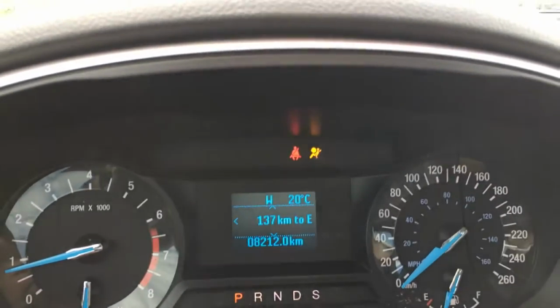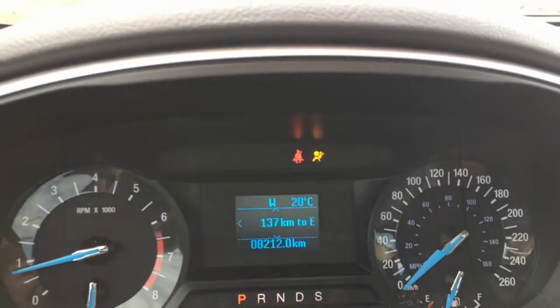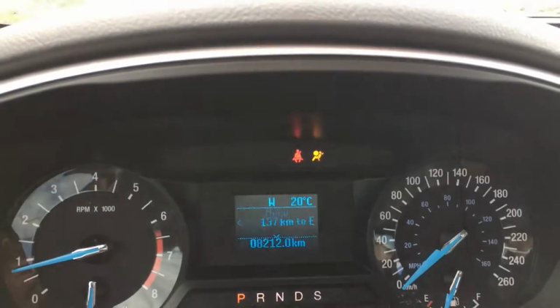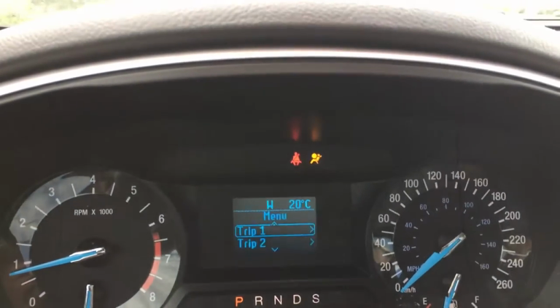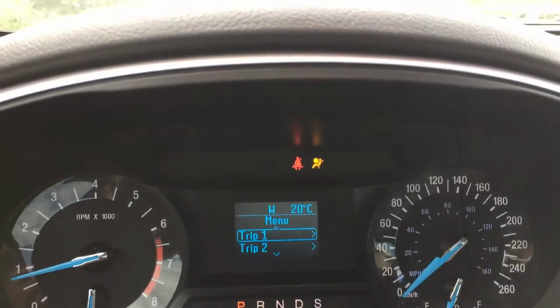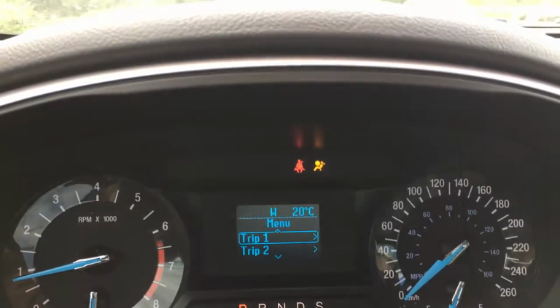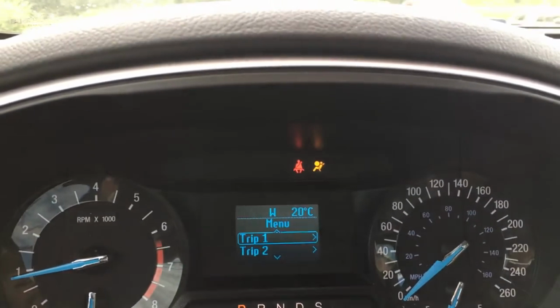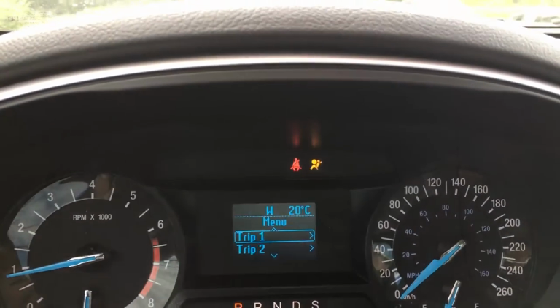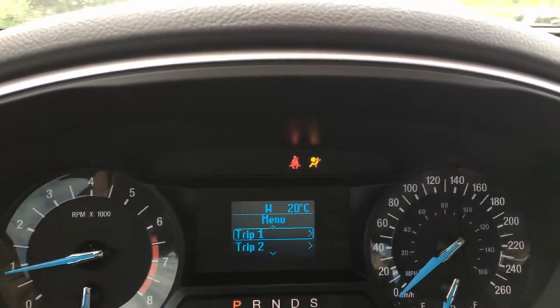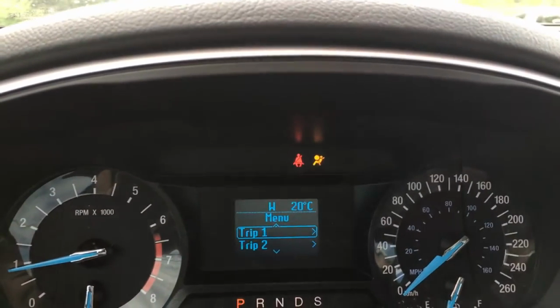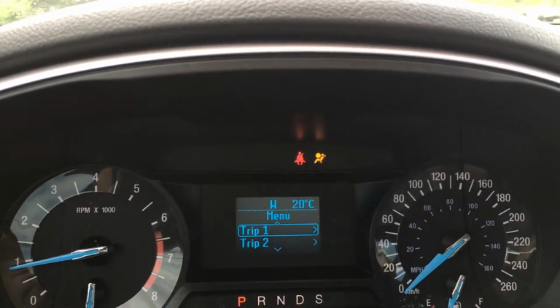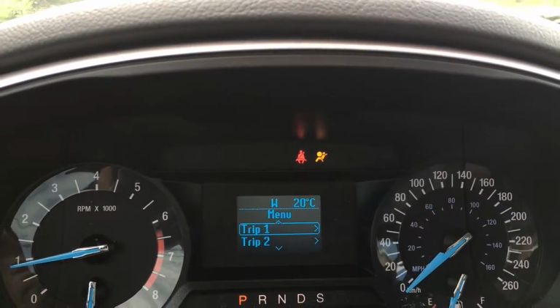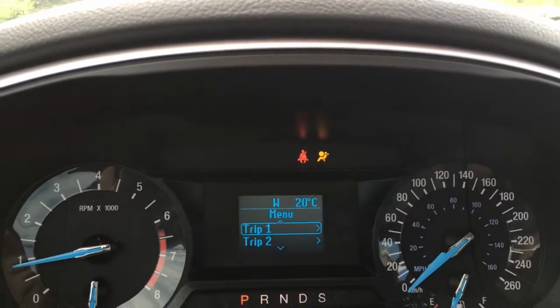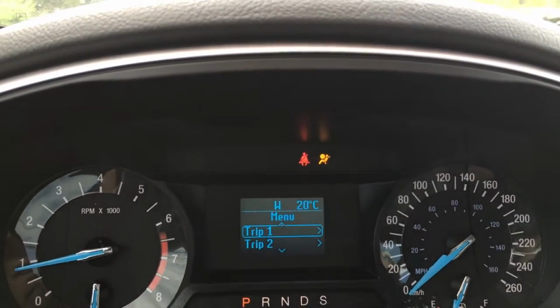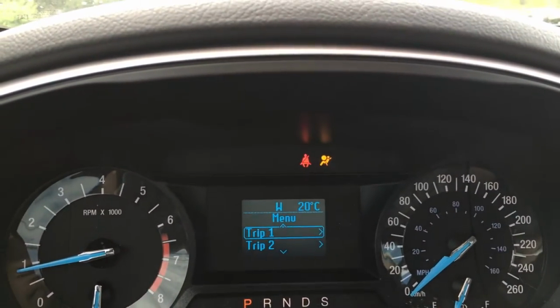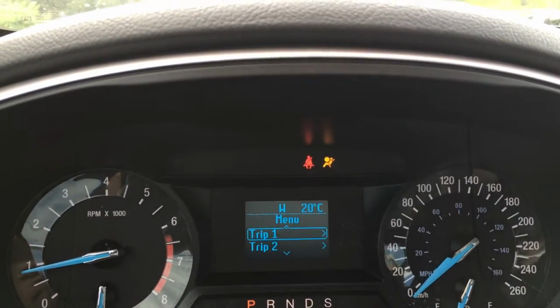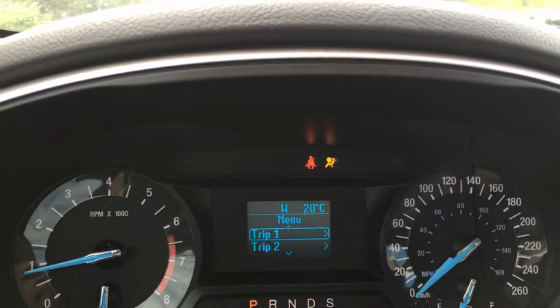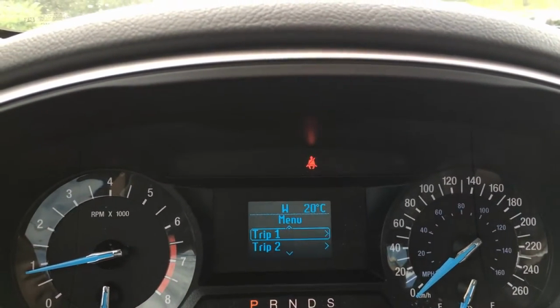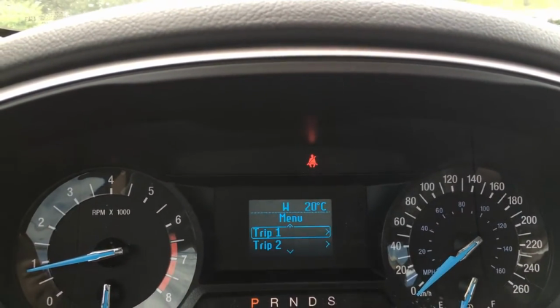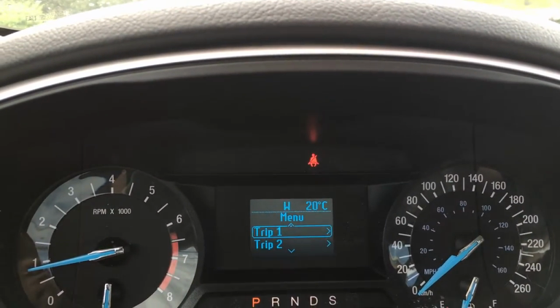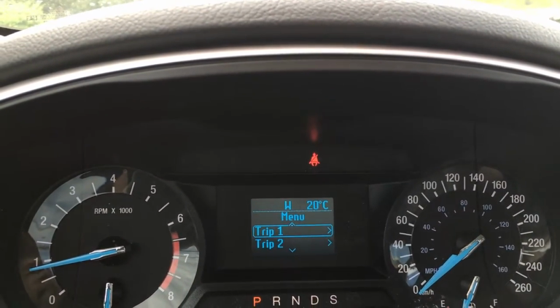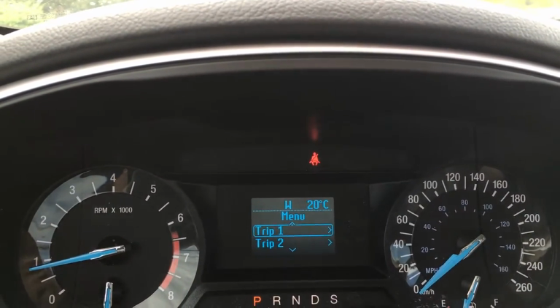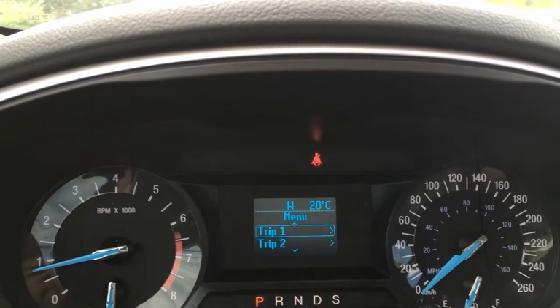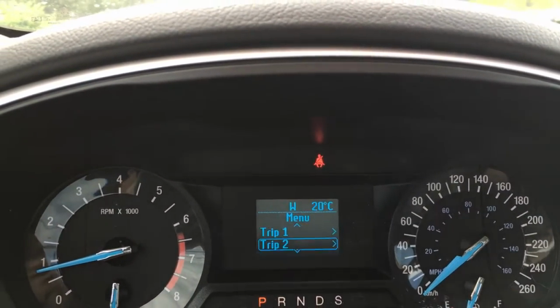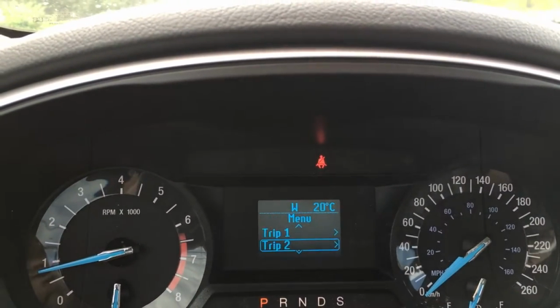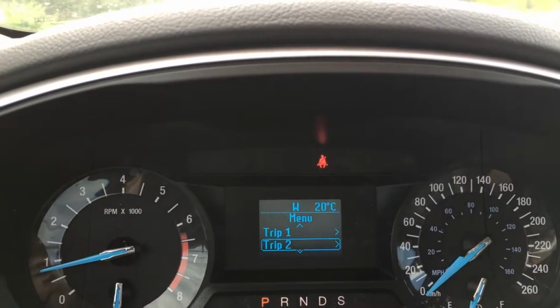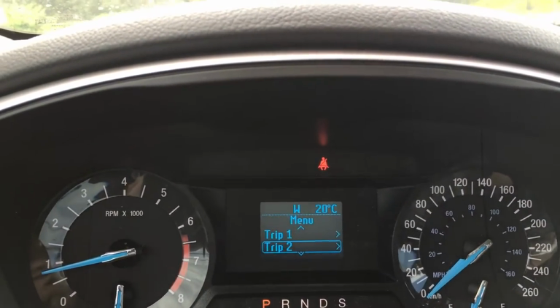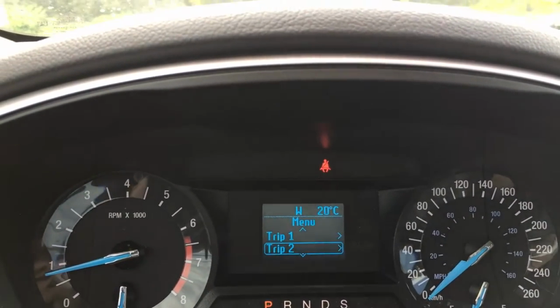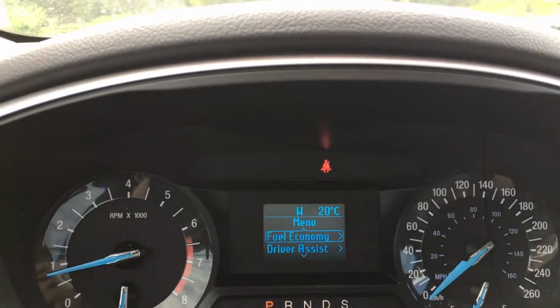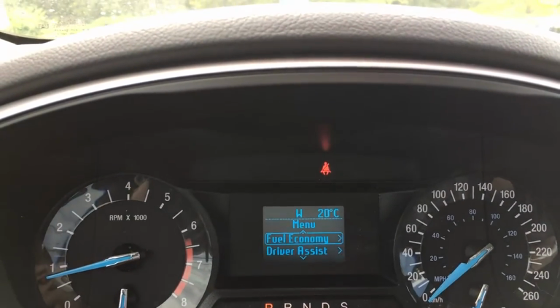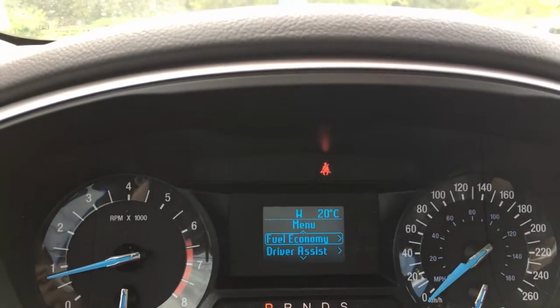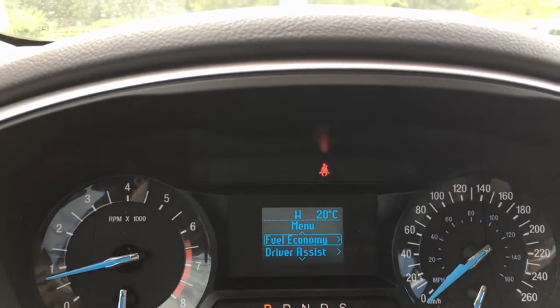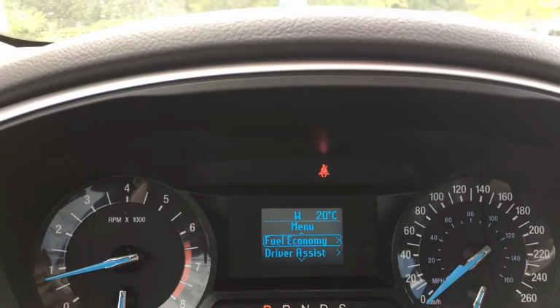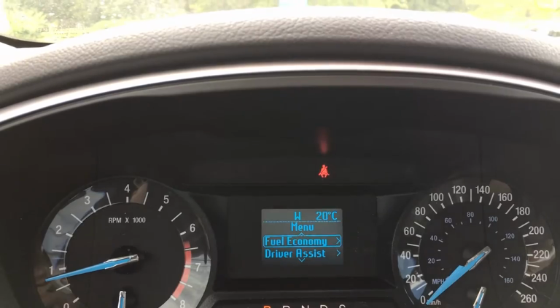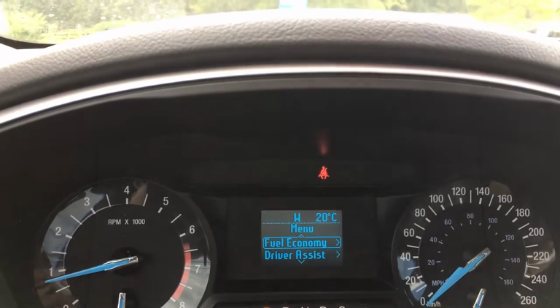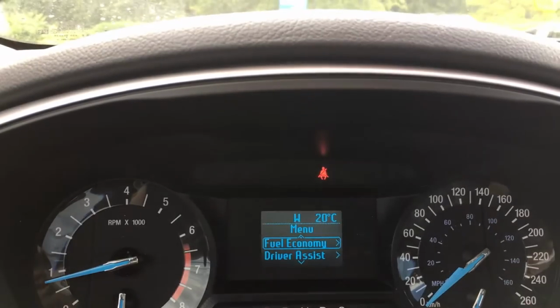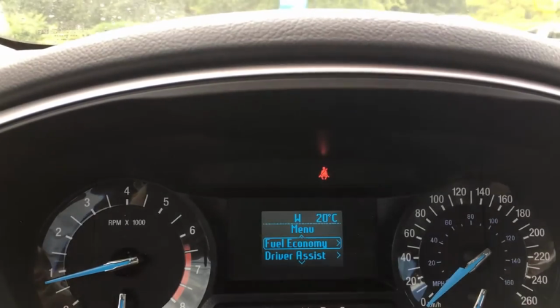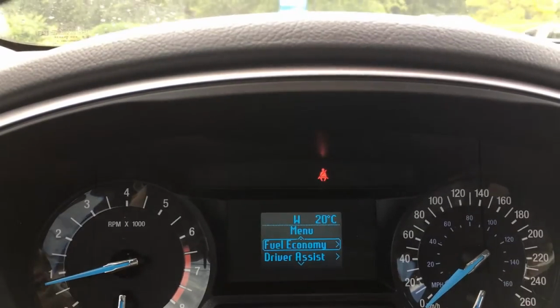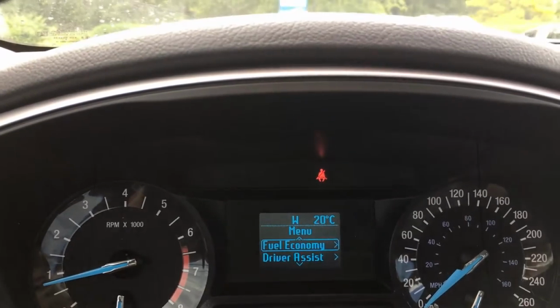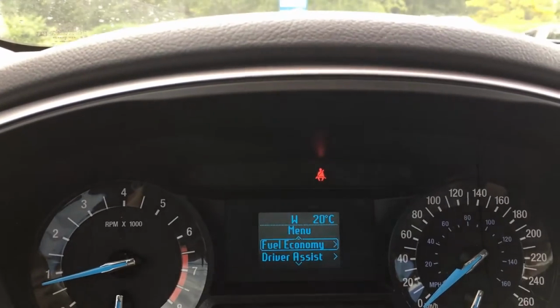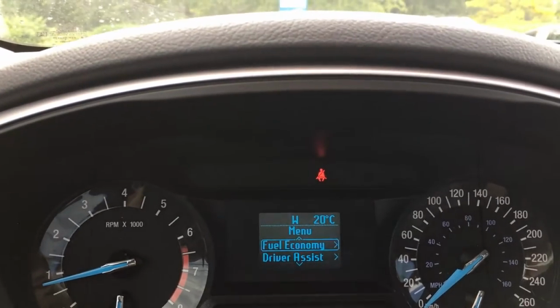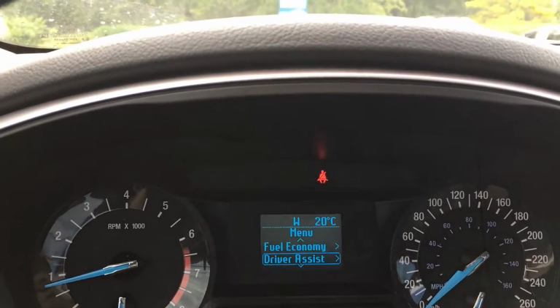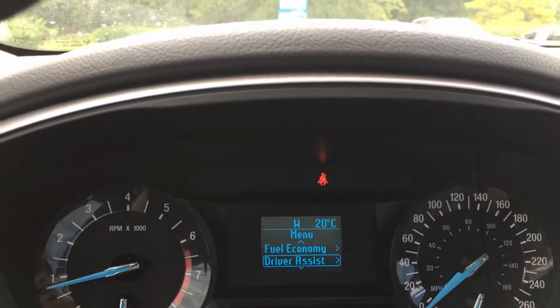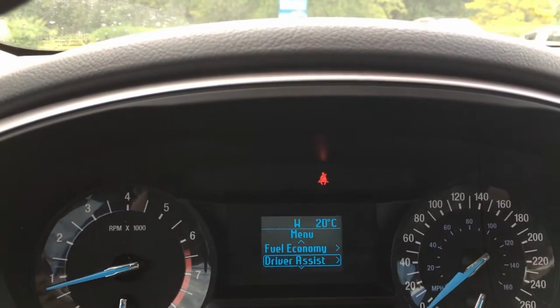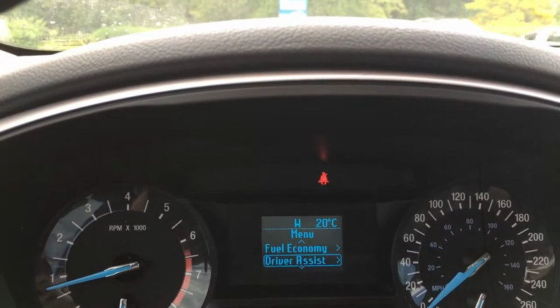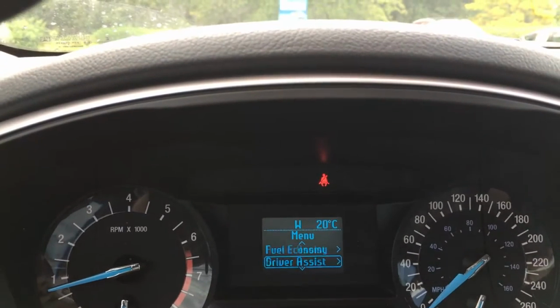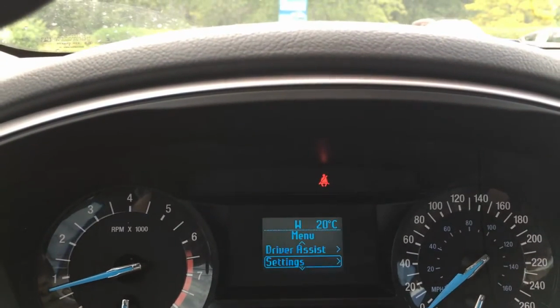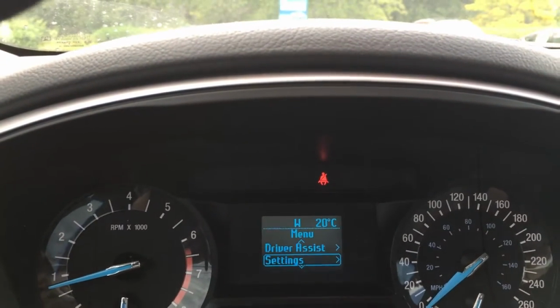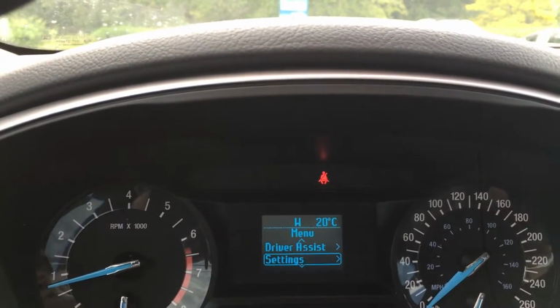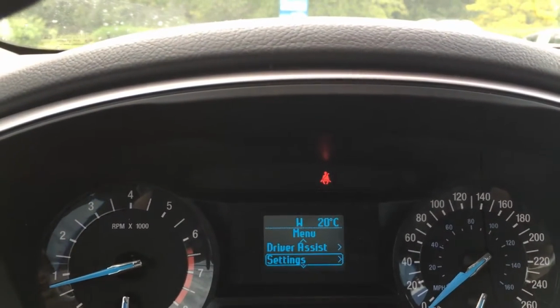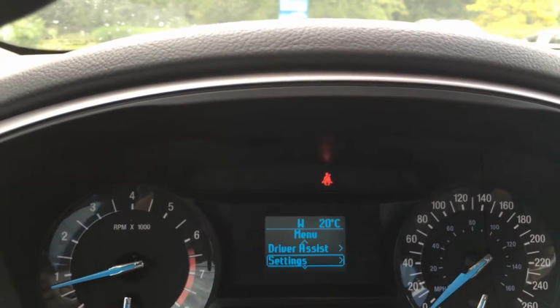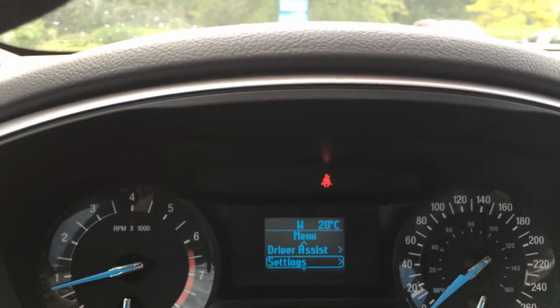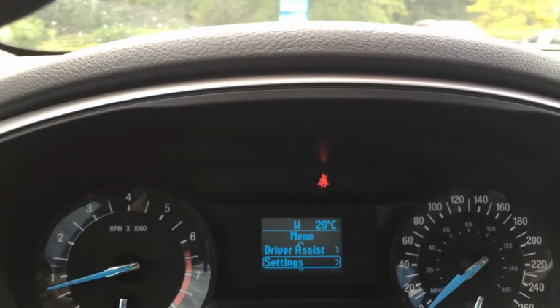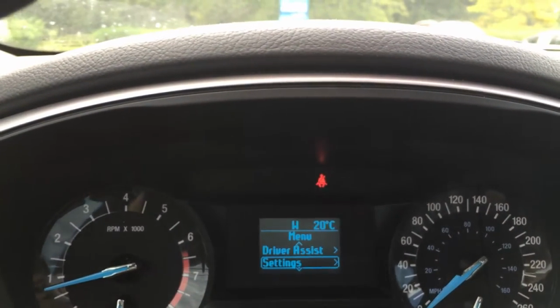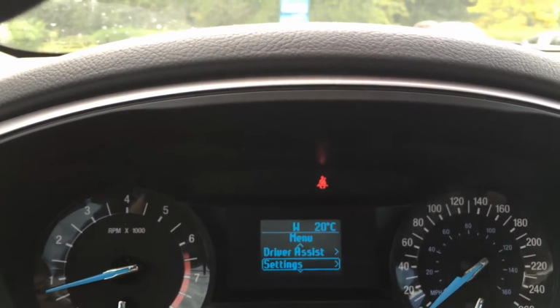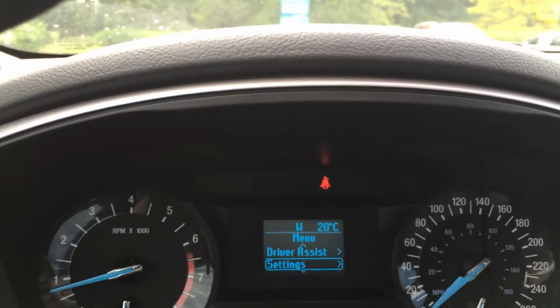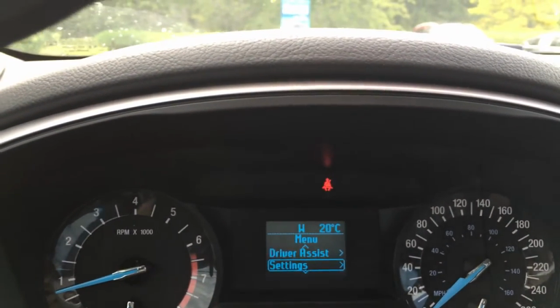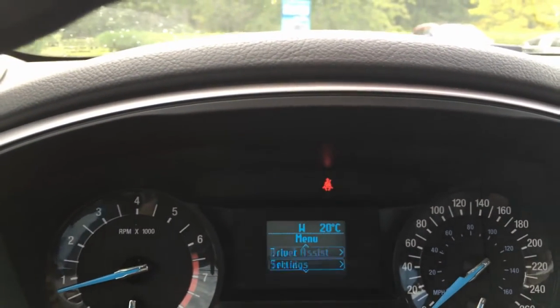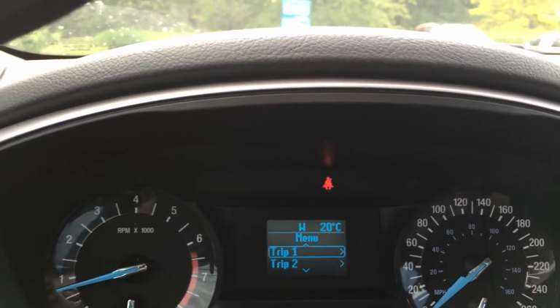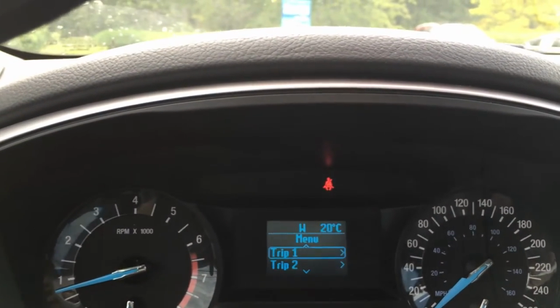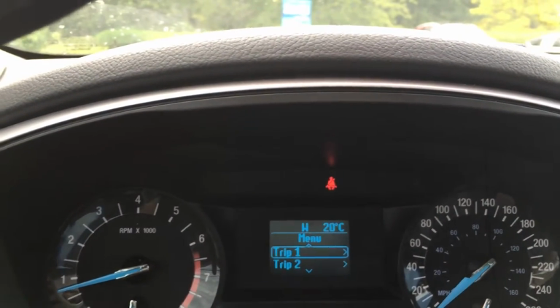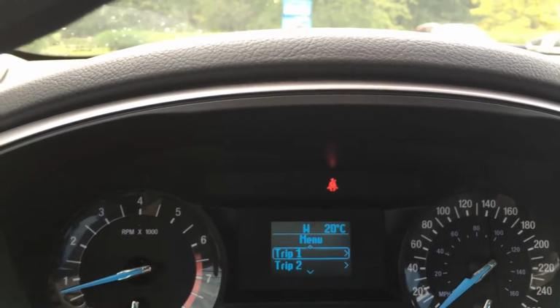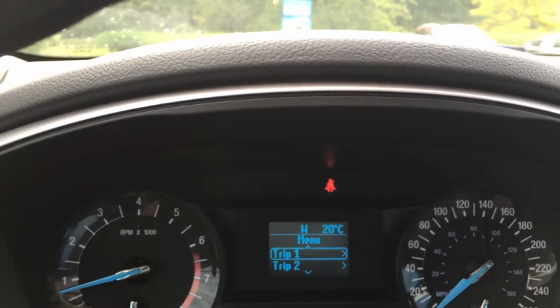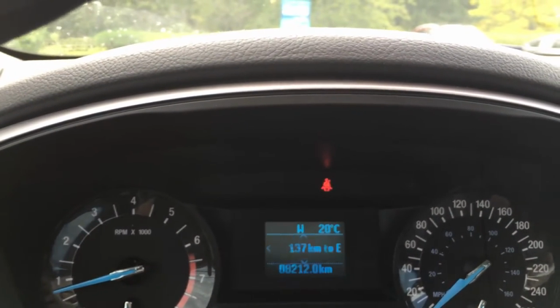So you can select between overall menus that include trip one, trip two, and fuel economy, driver assist, as well as settings, each with its own submenu.